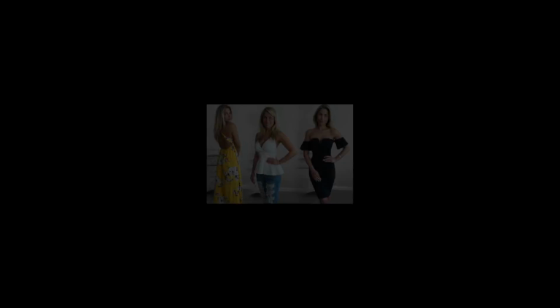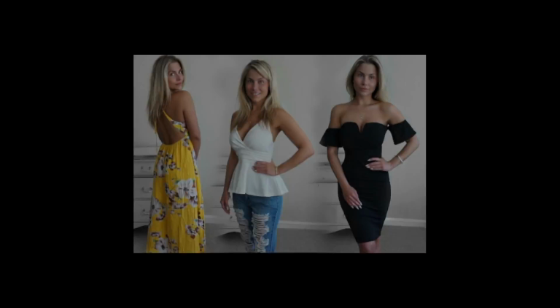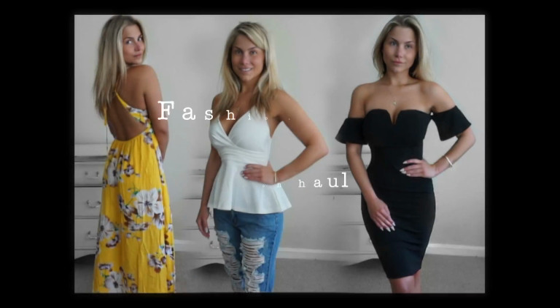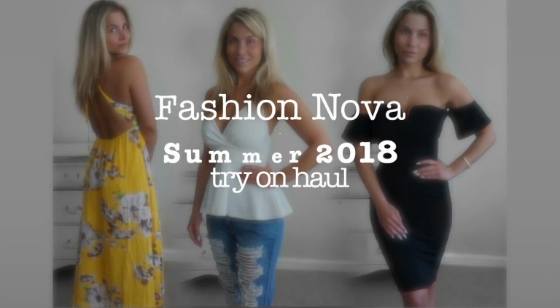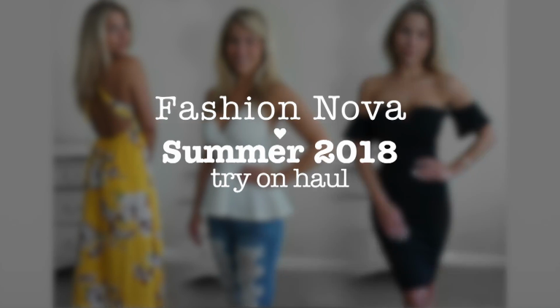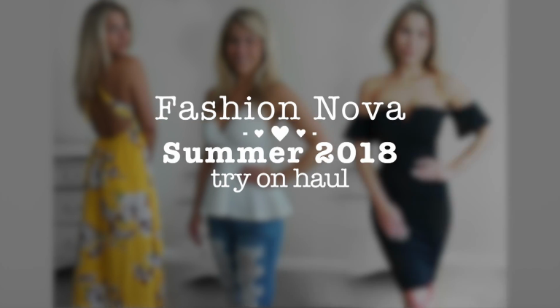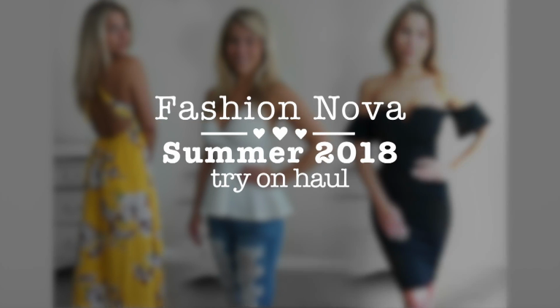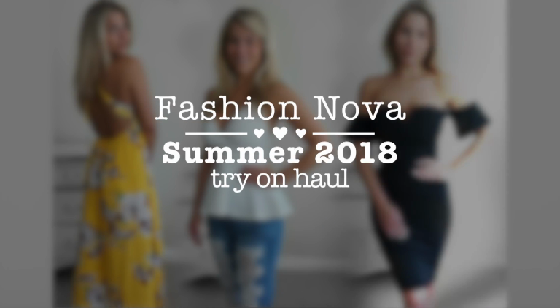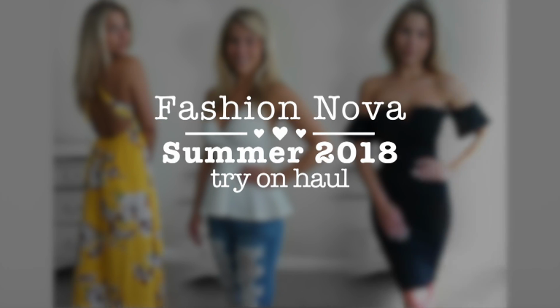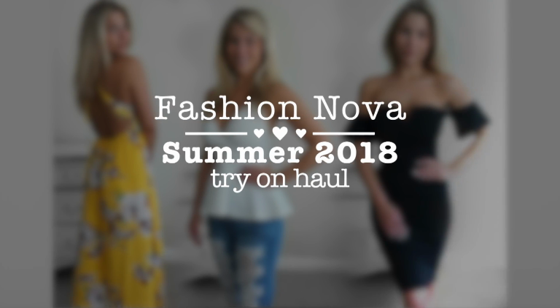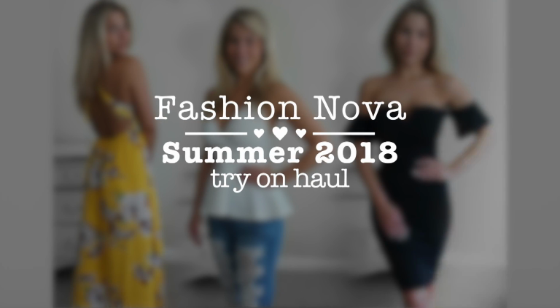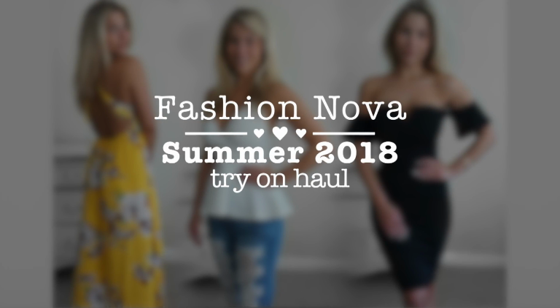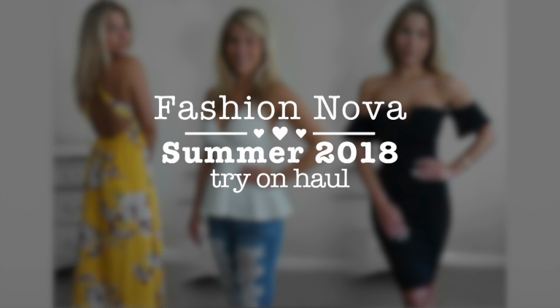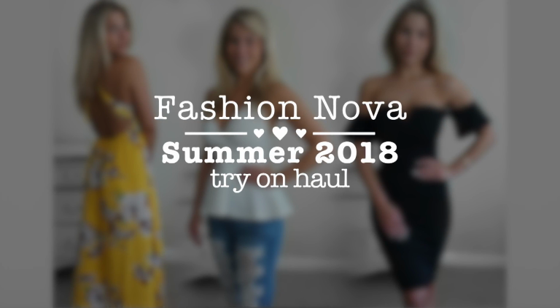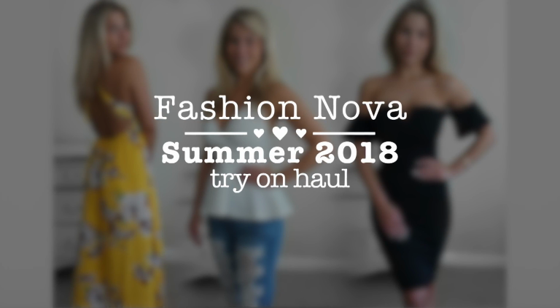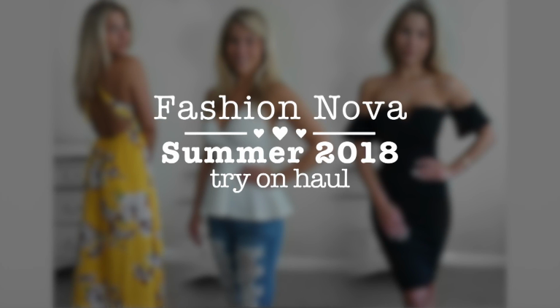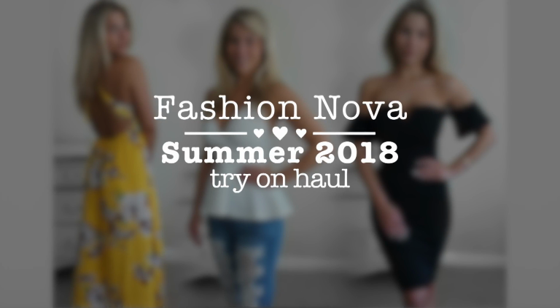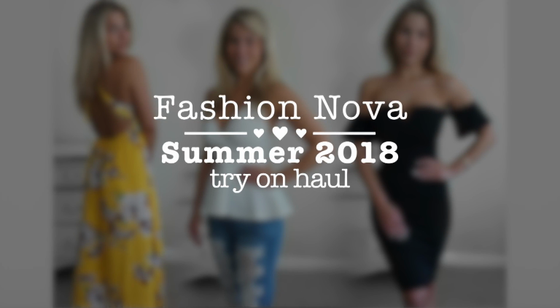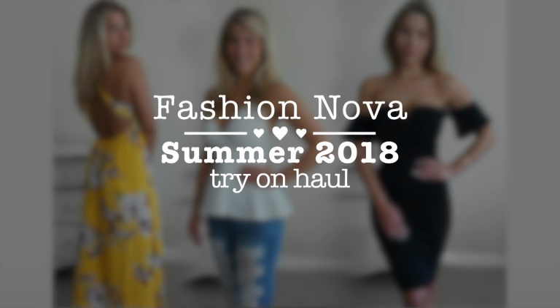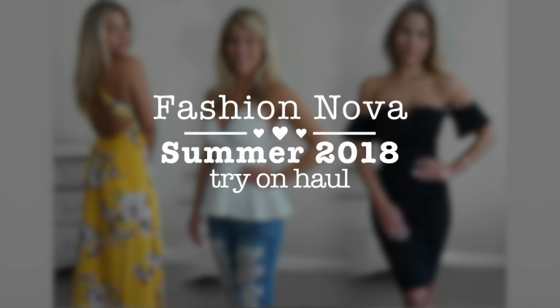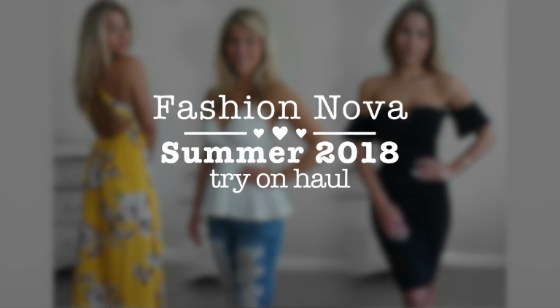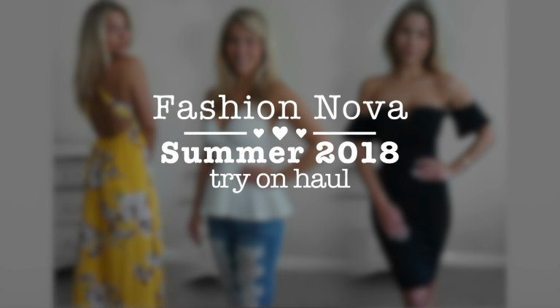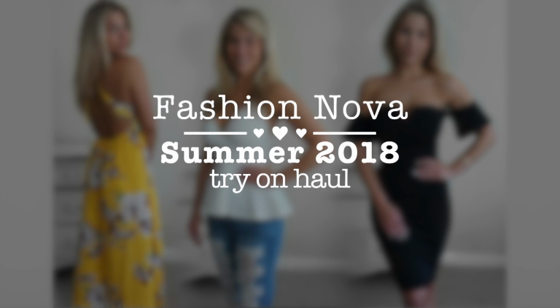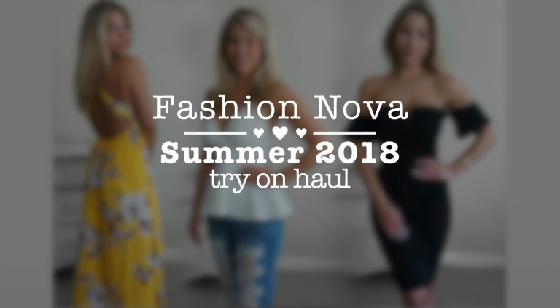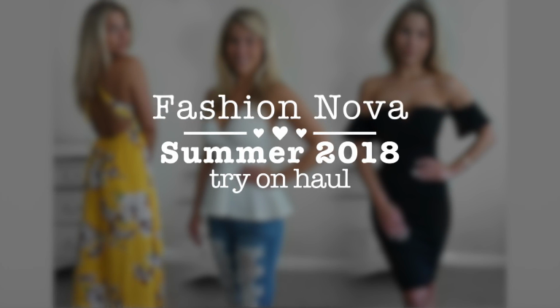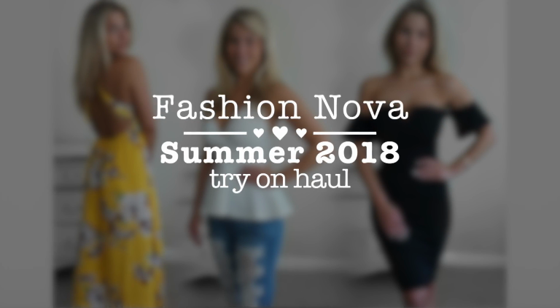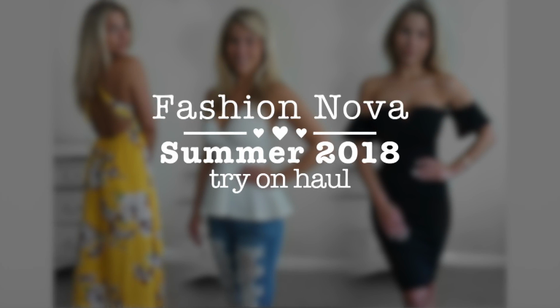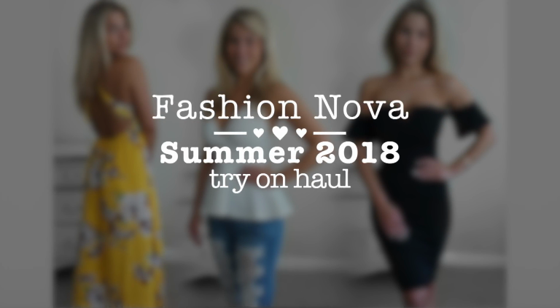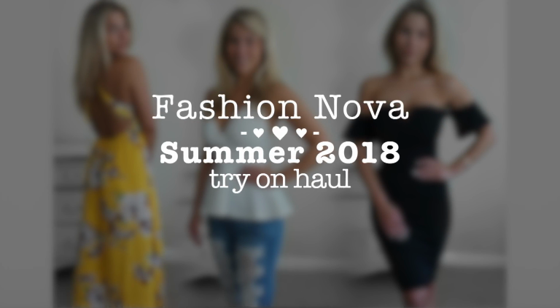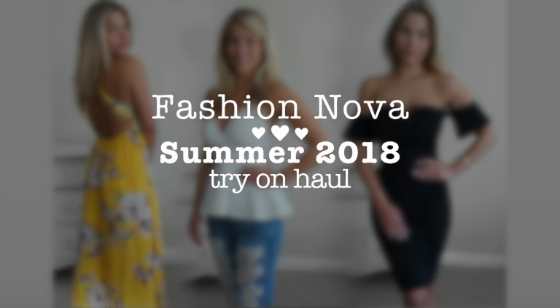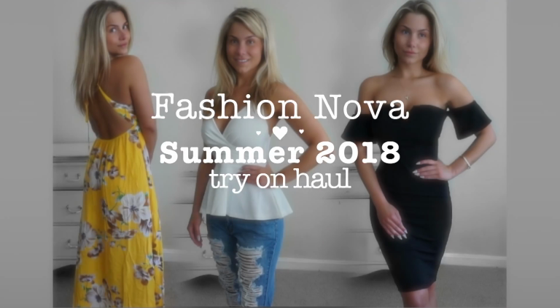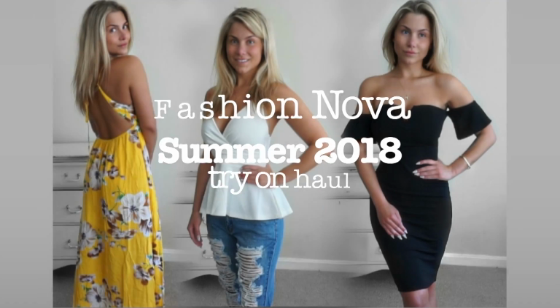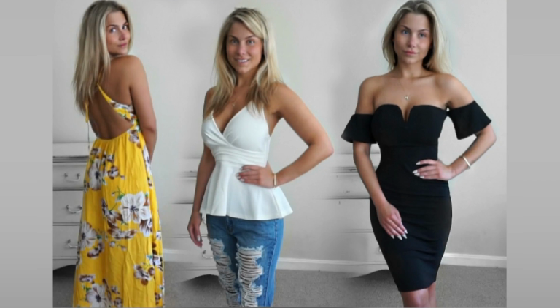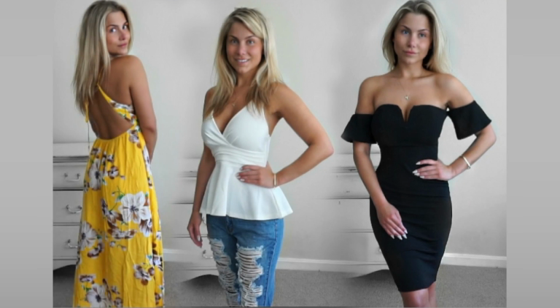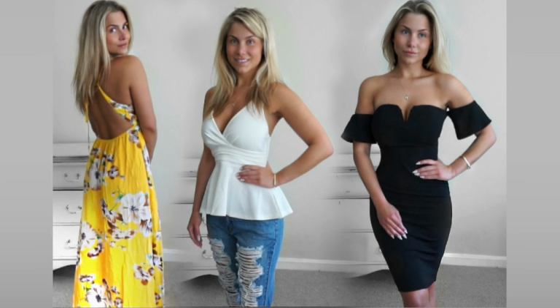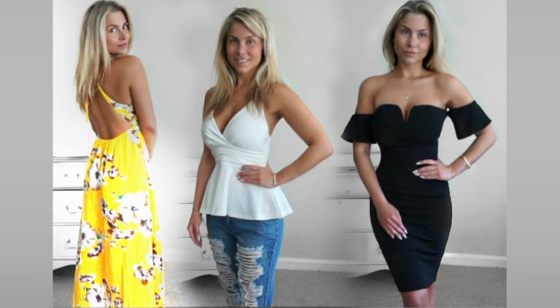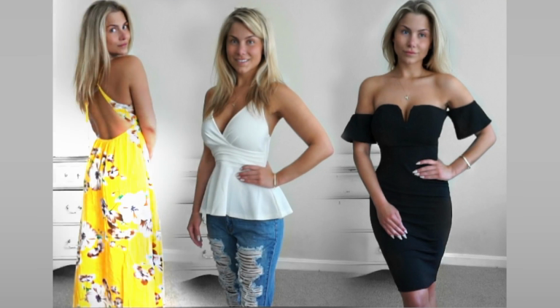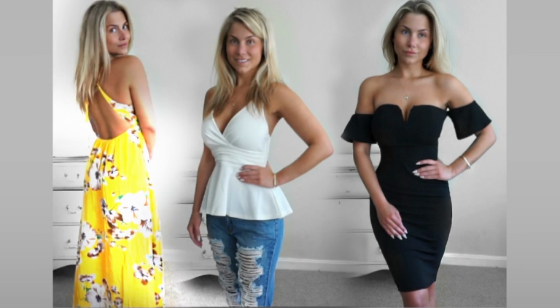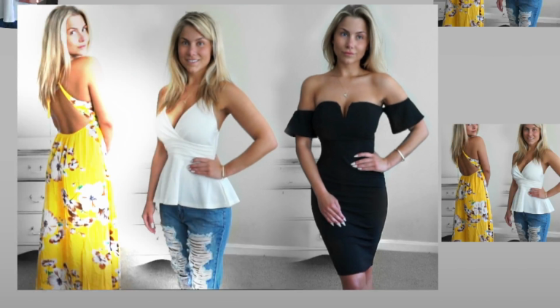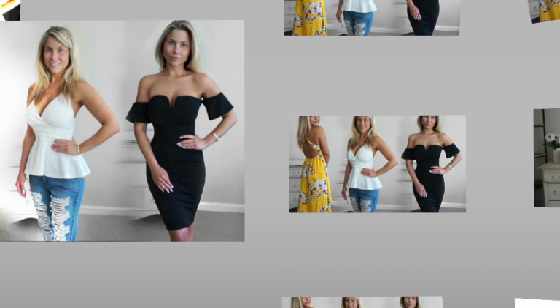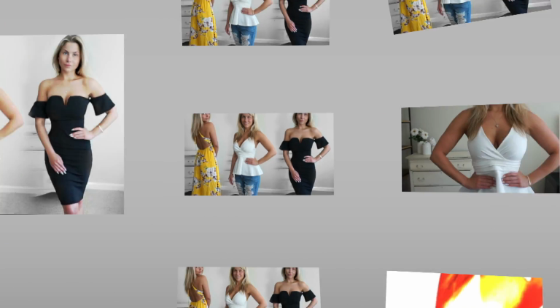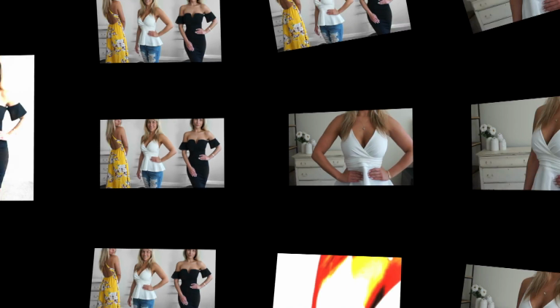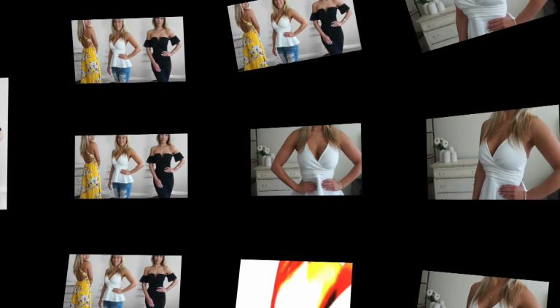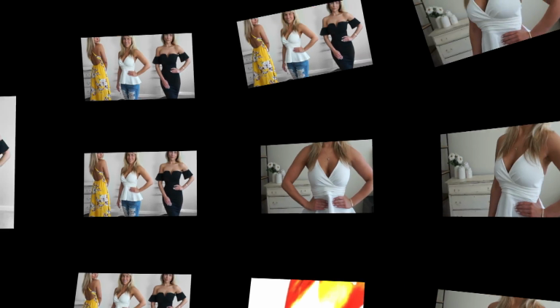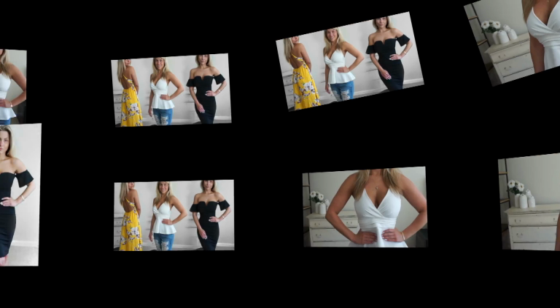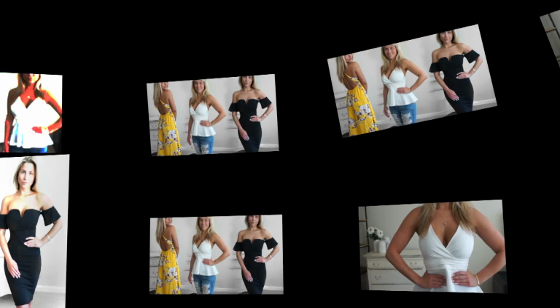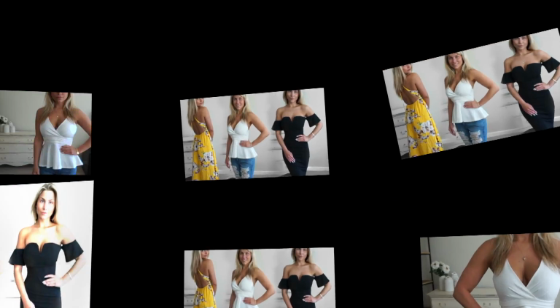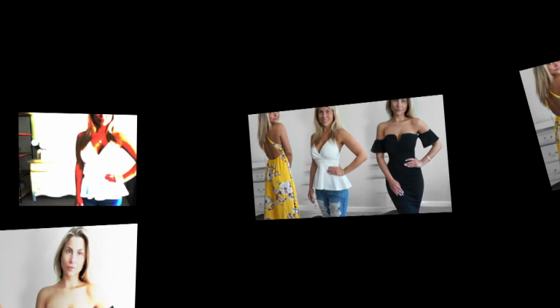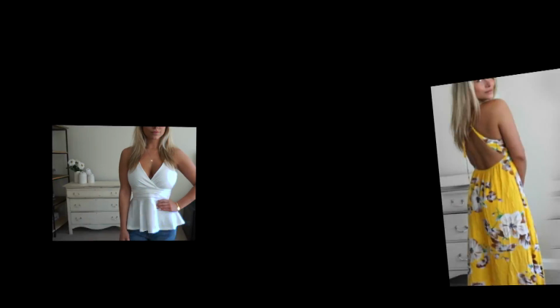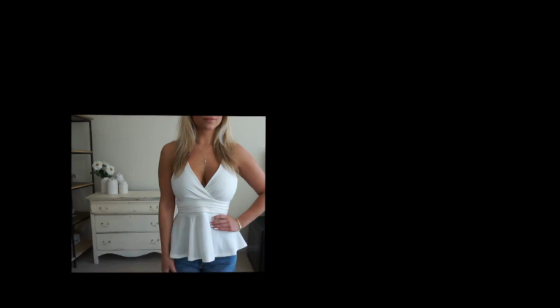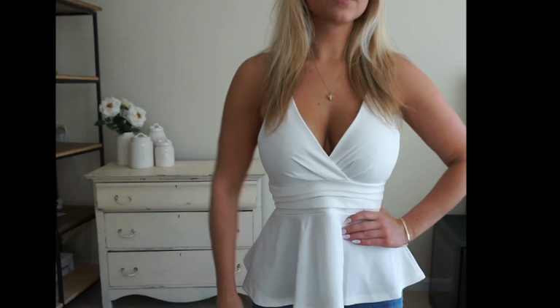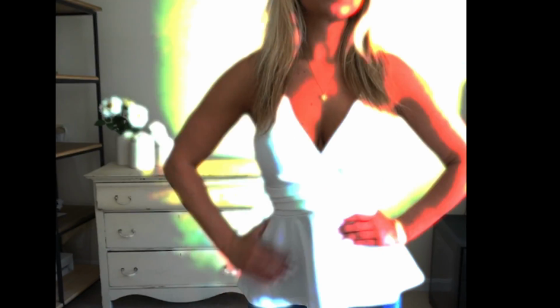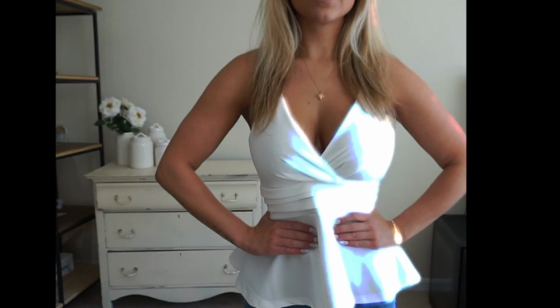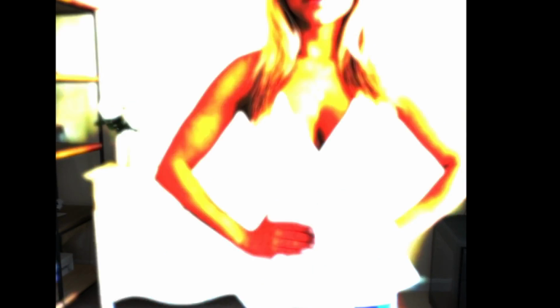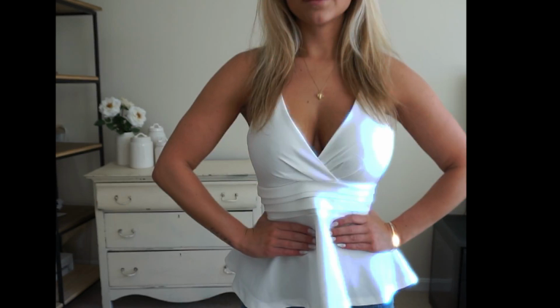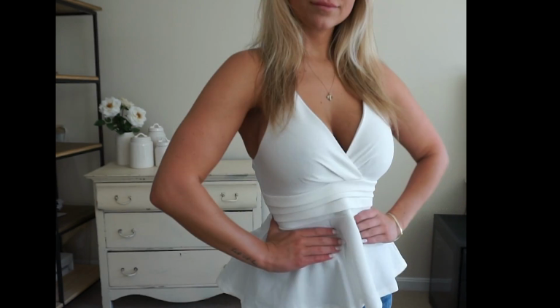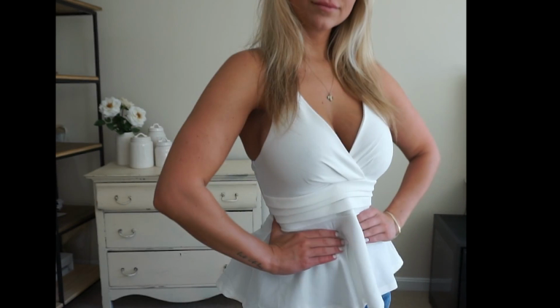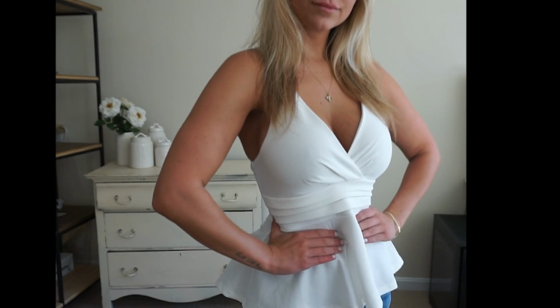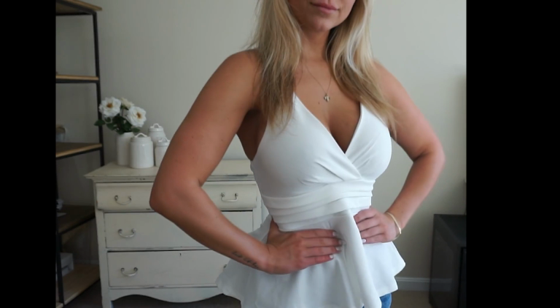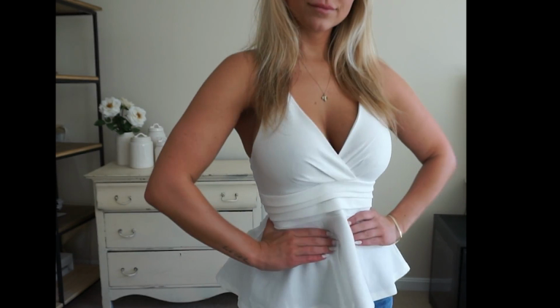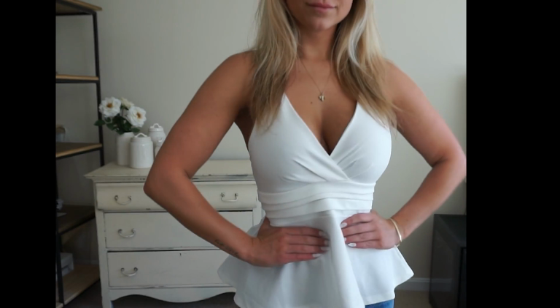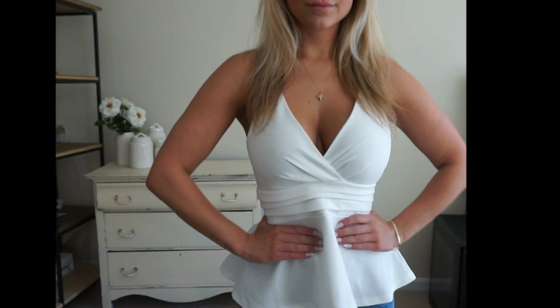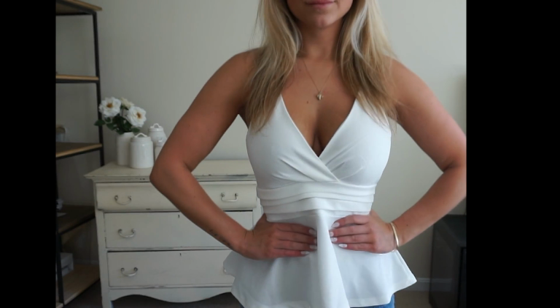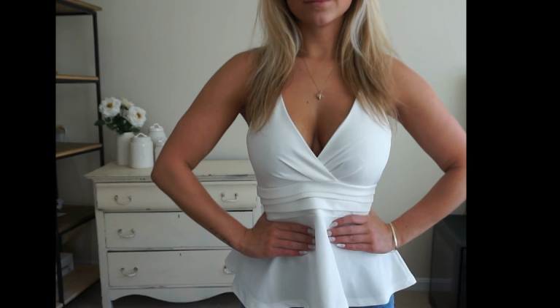Hey guys, what's up? Welcome back to my channel. This is a summer clothing try-on haul. All of the garments that are featured are from Fashion Nova.